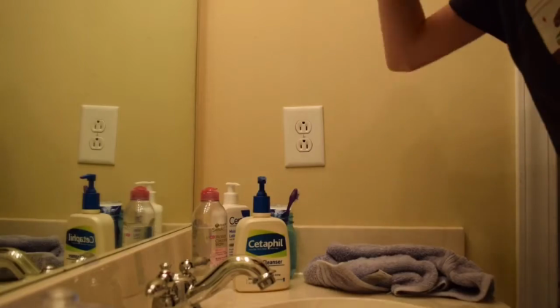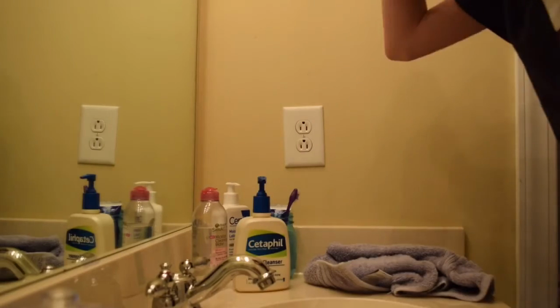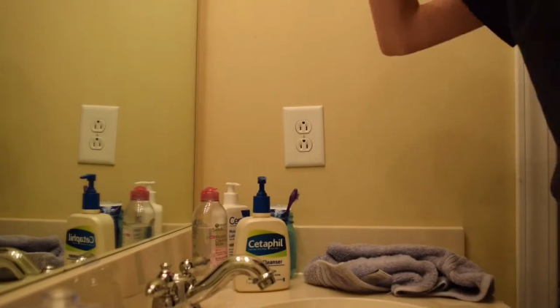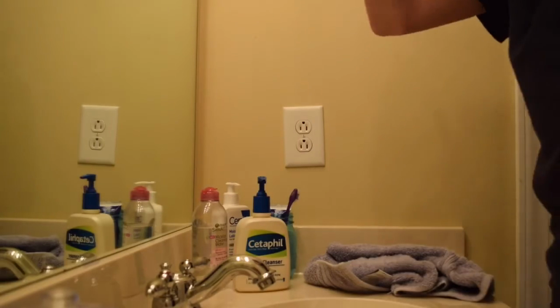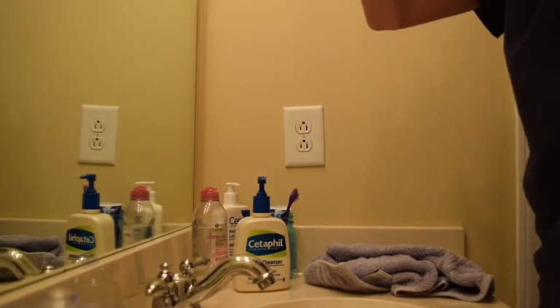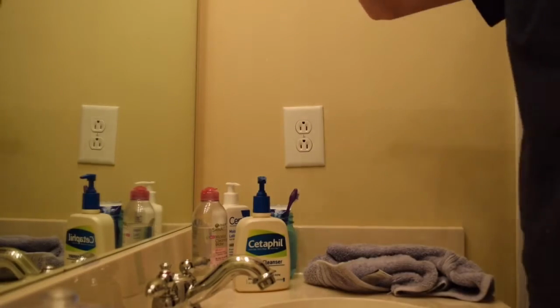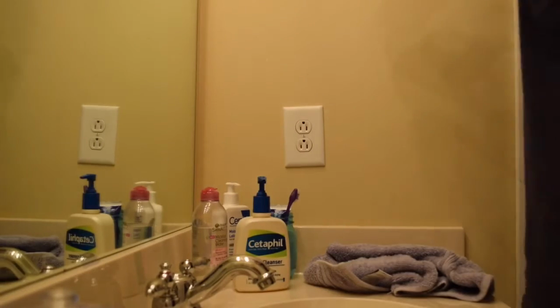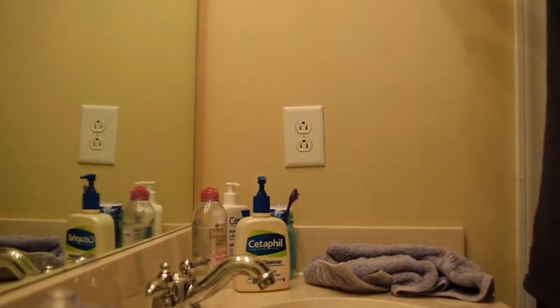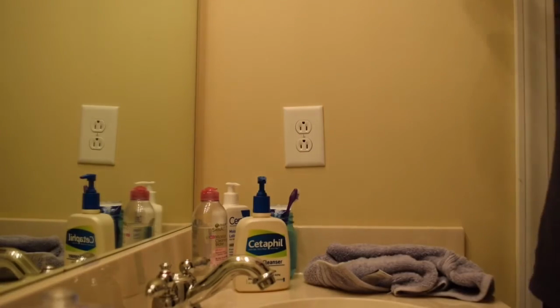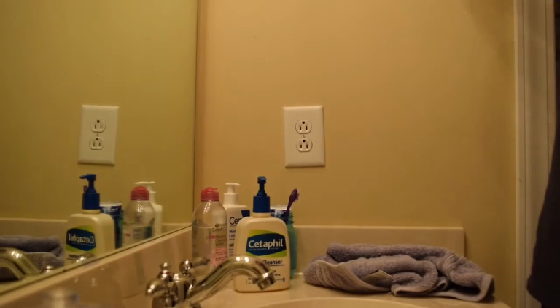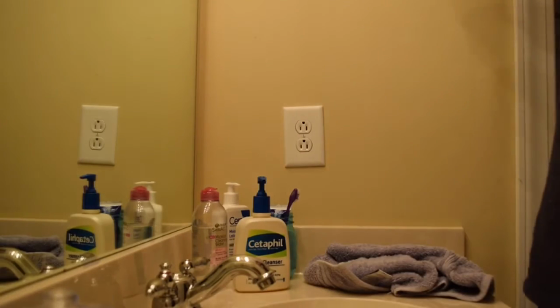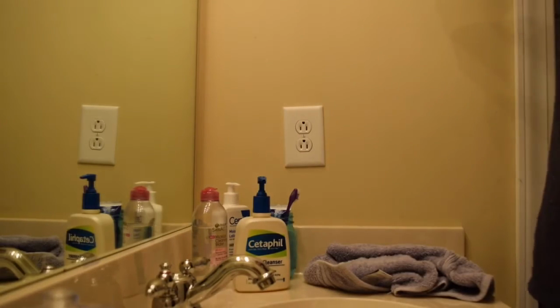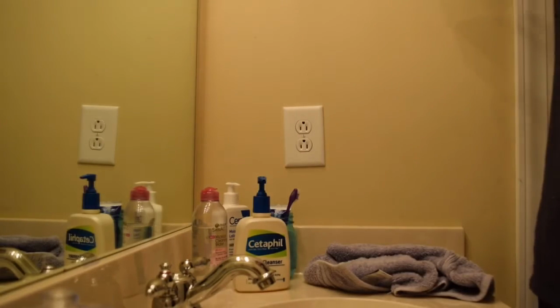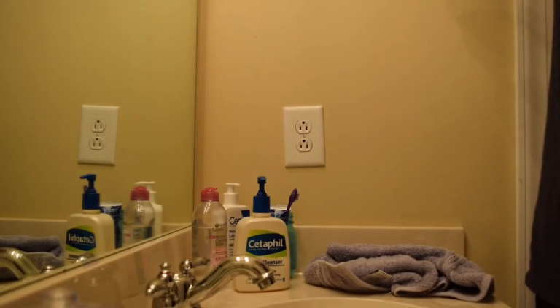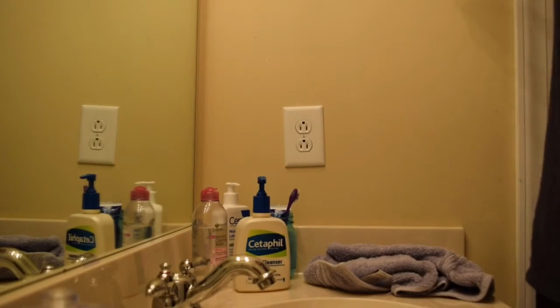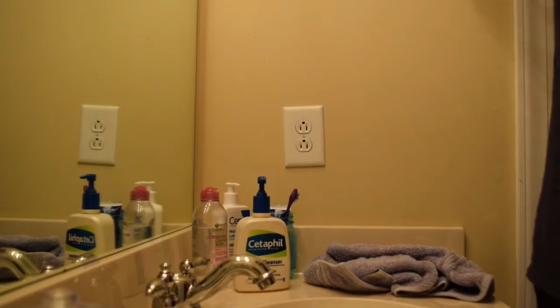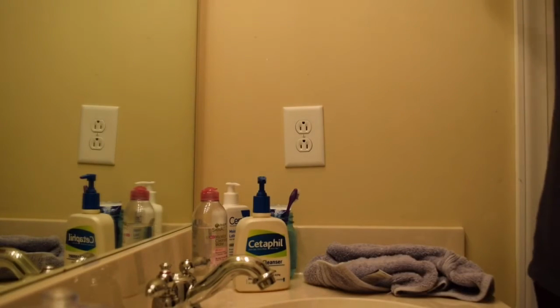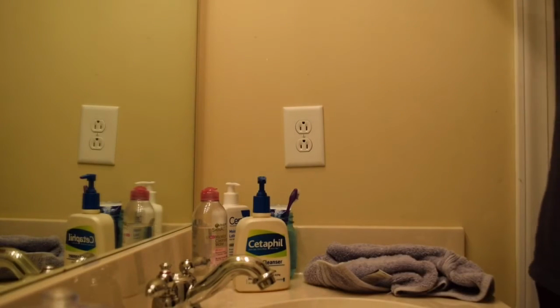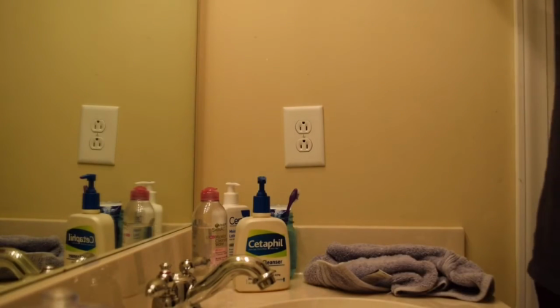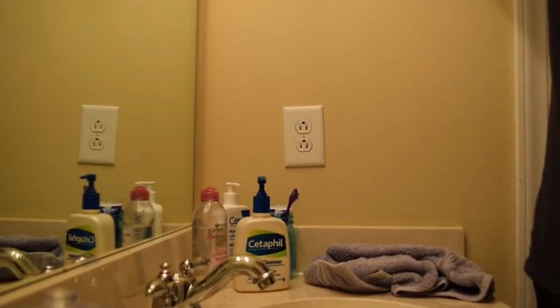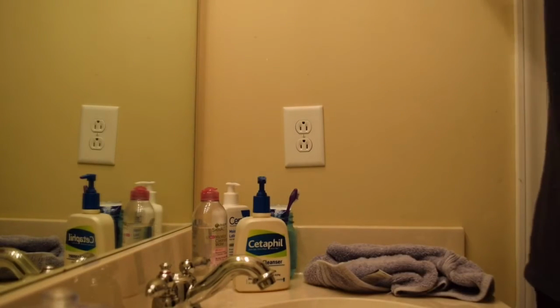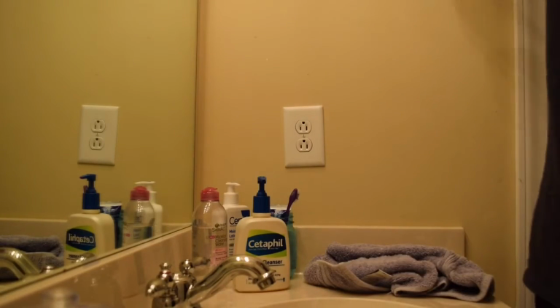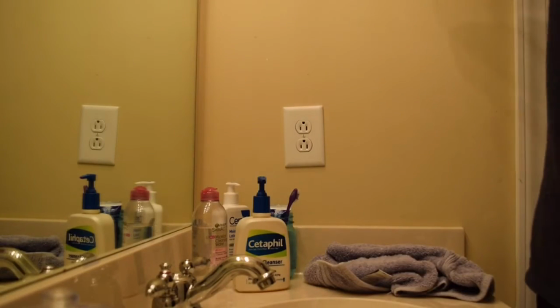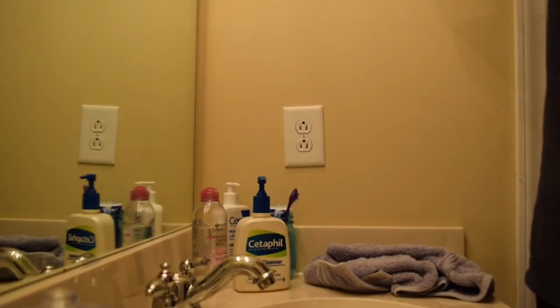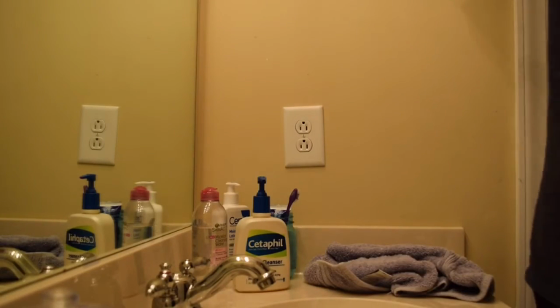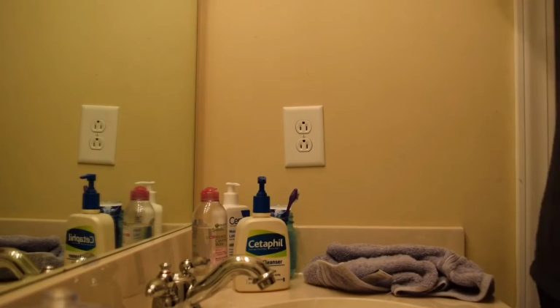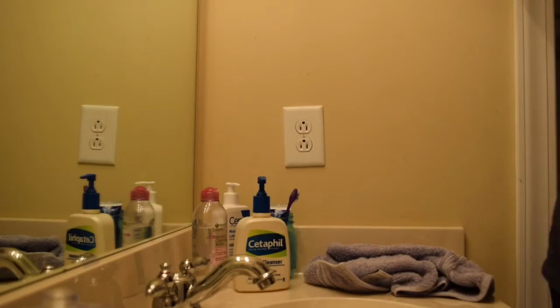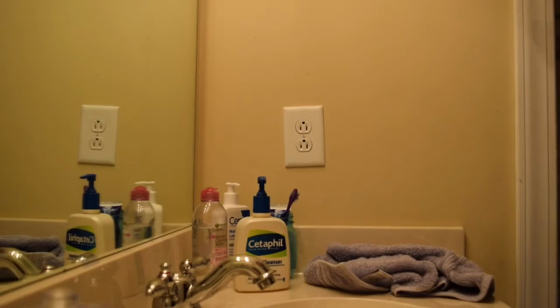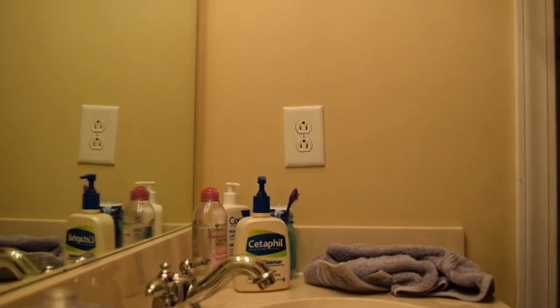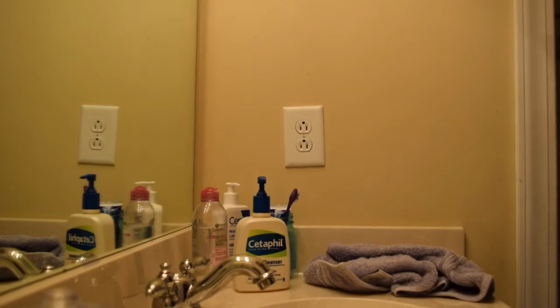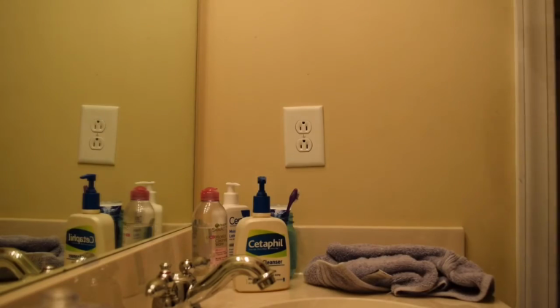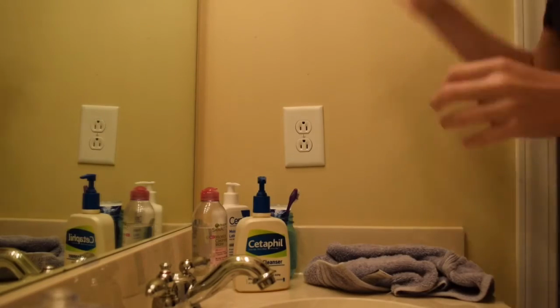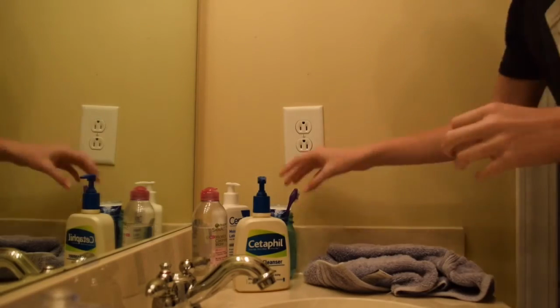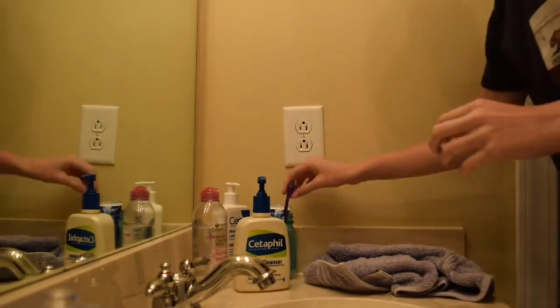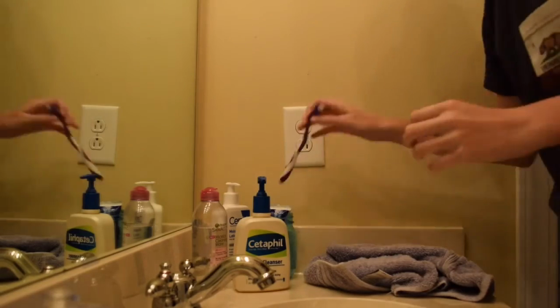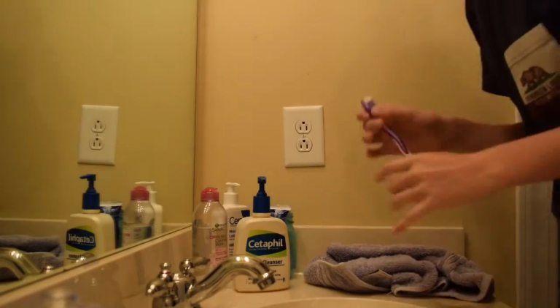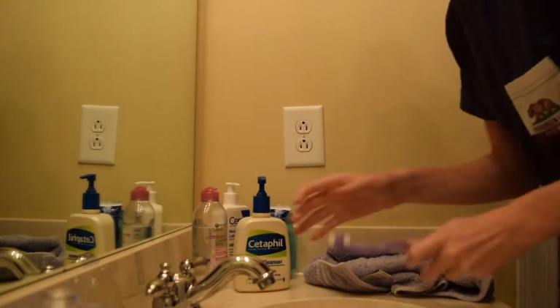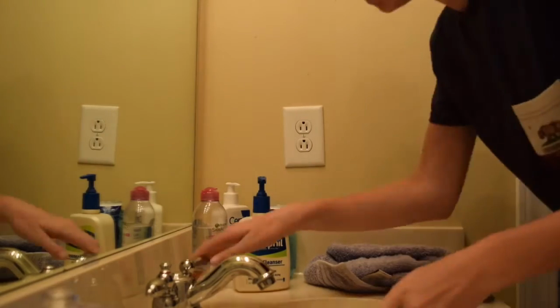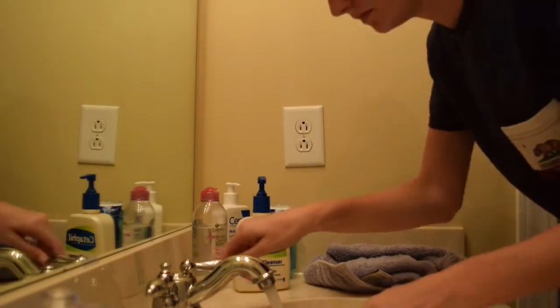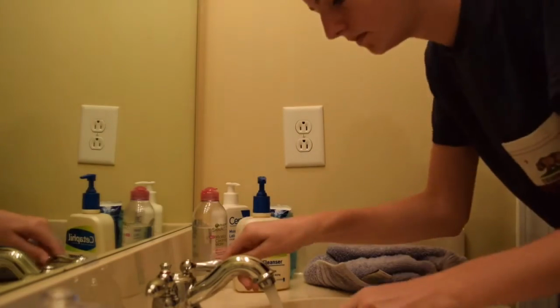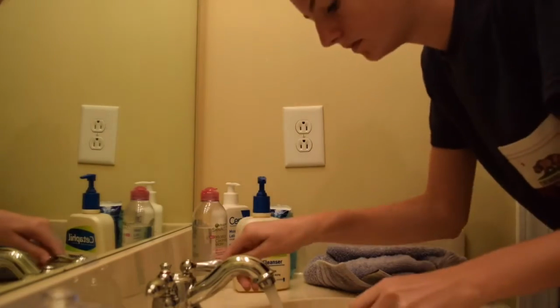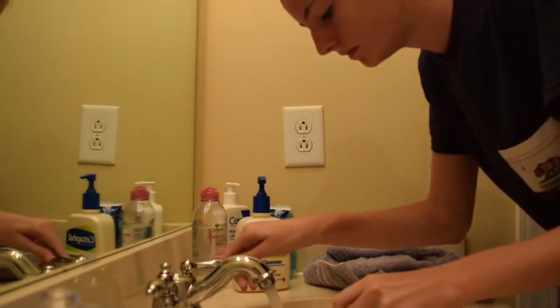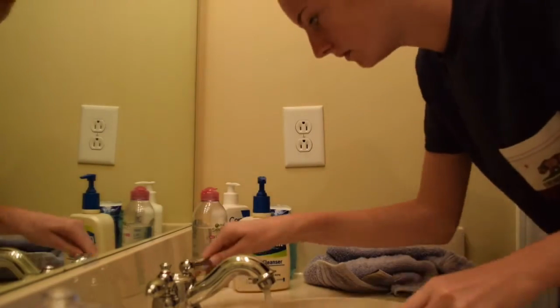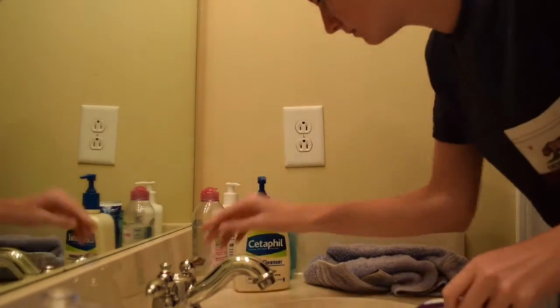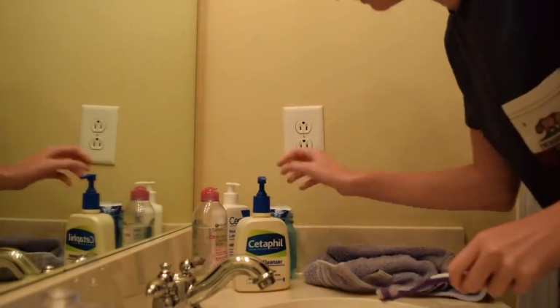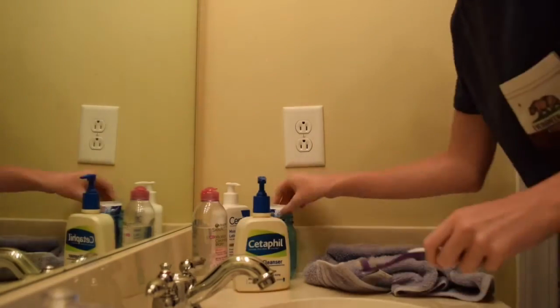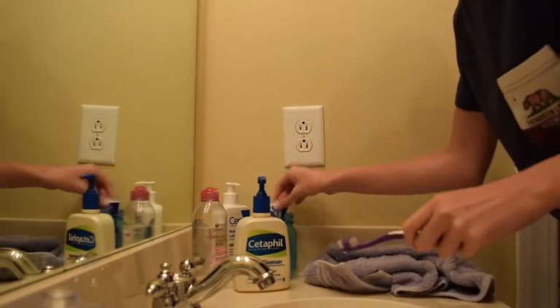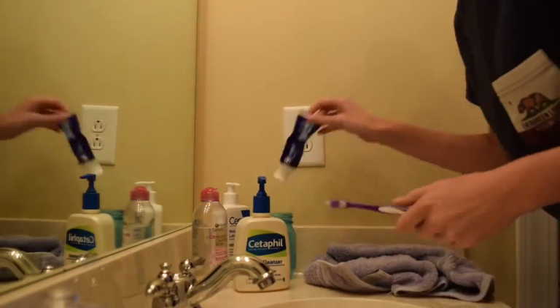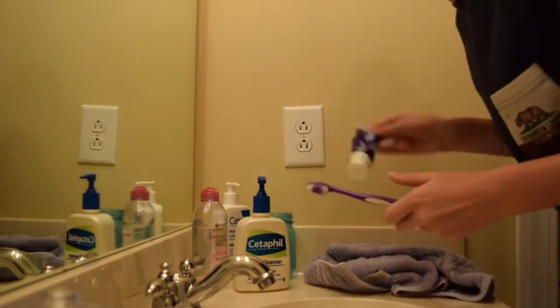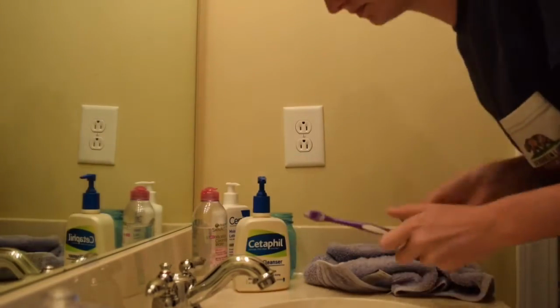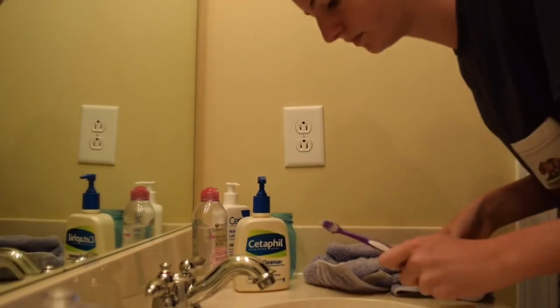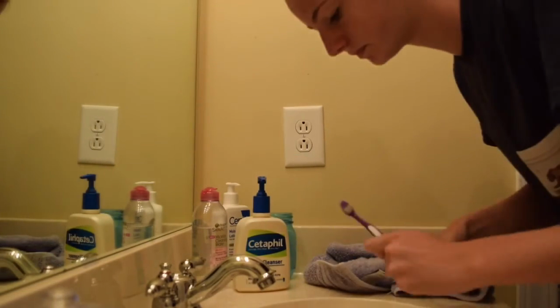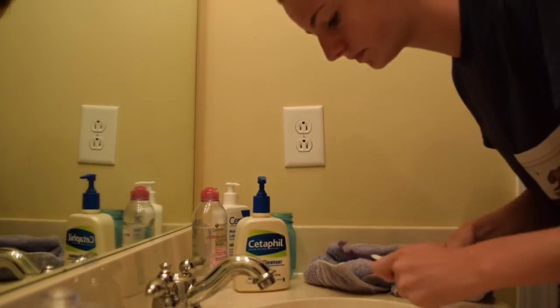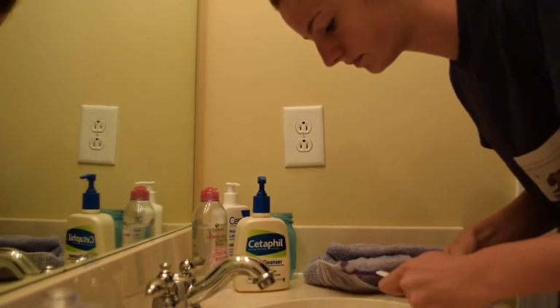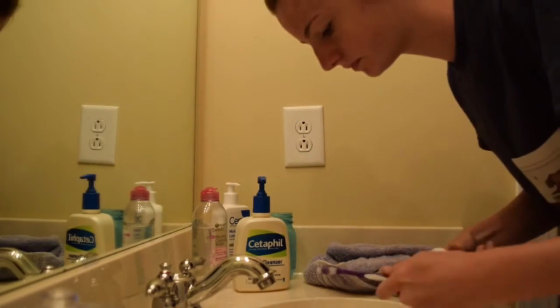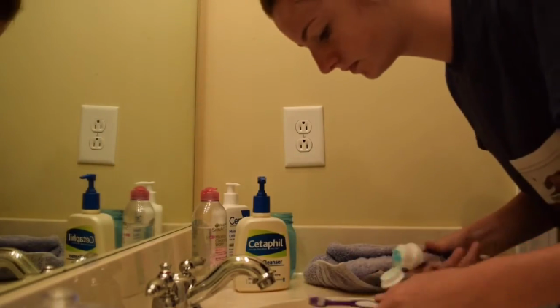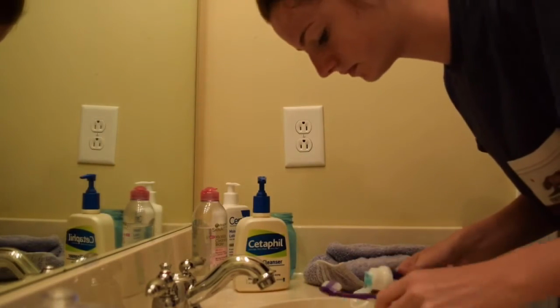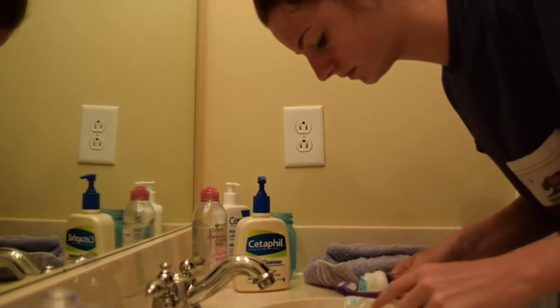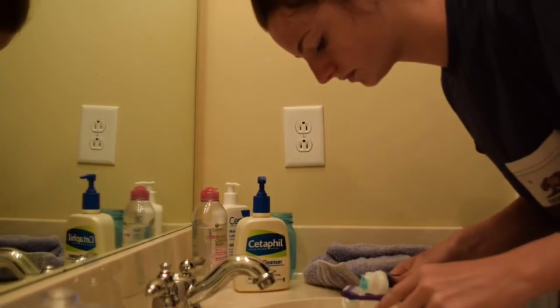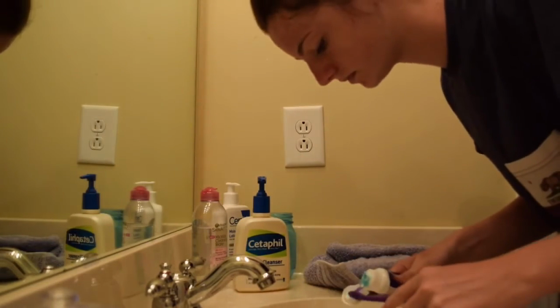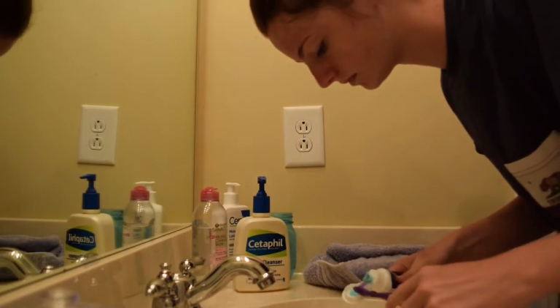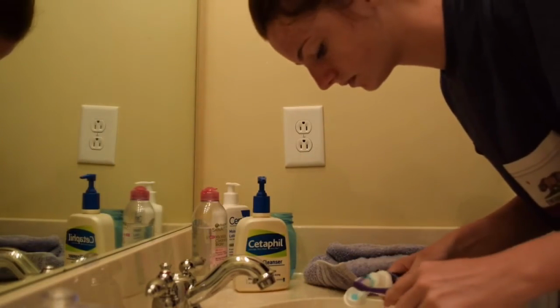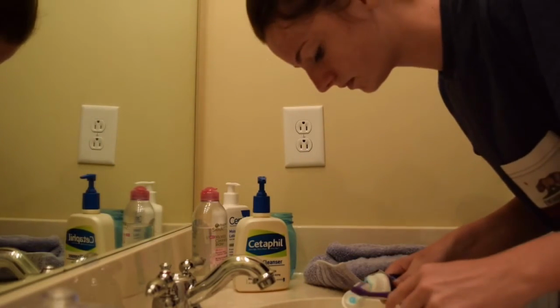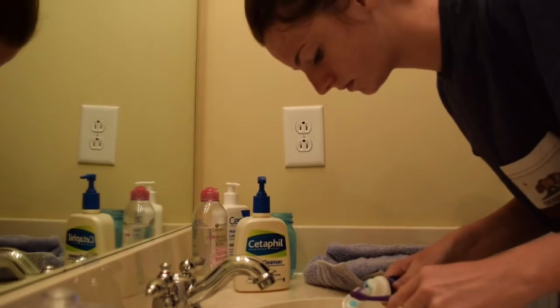I walk into my bathroom and throw my hair up in a bun so it is out of my face, and then I just brush my teeth.